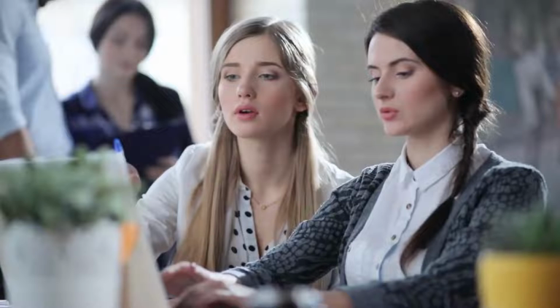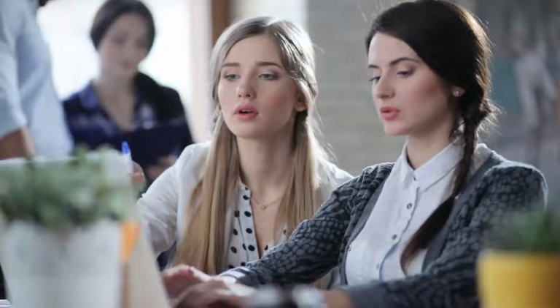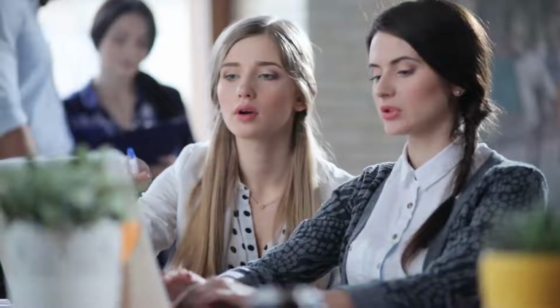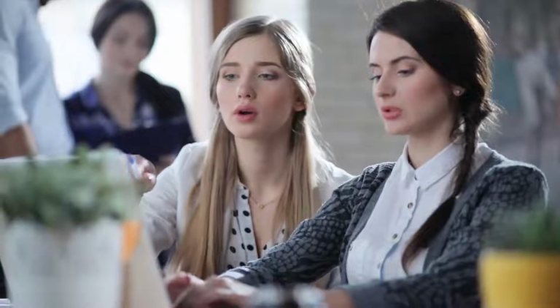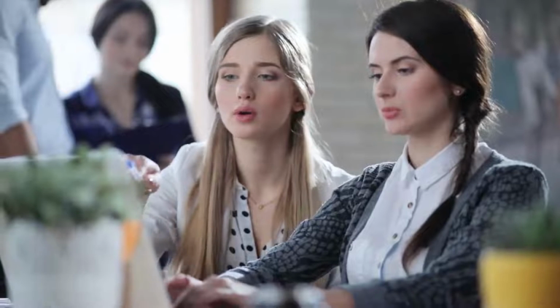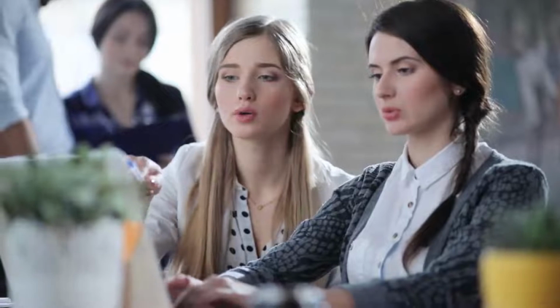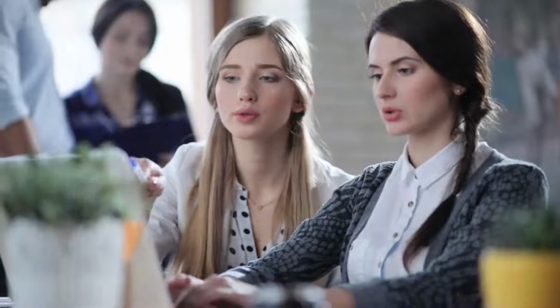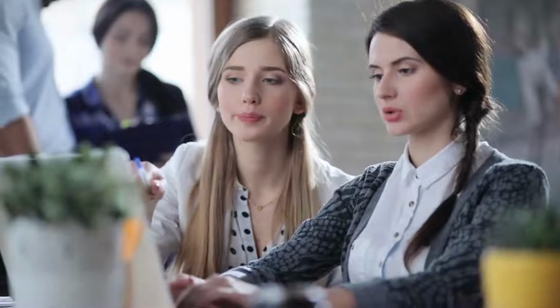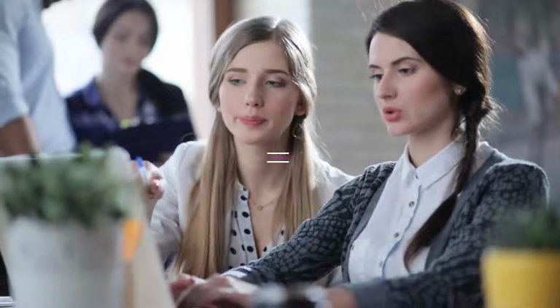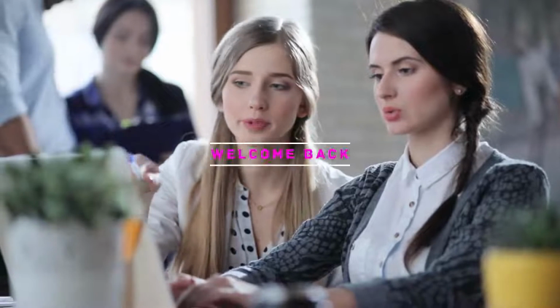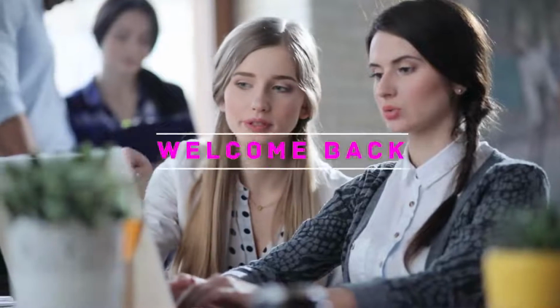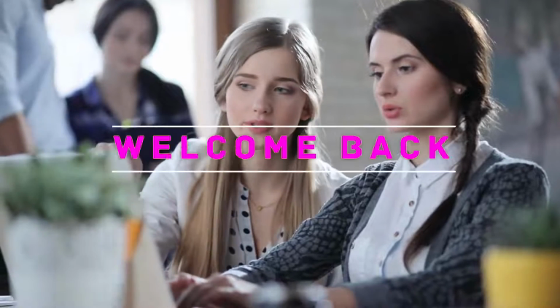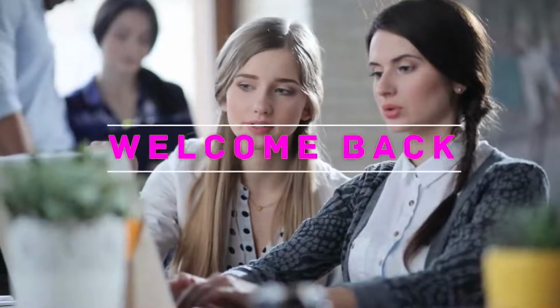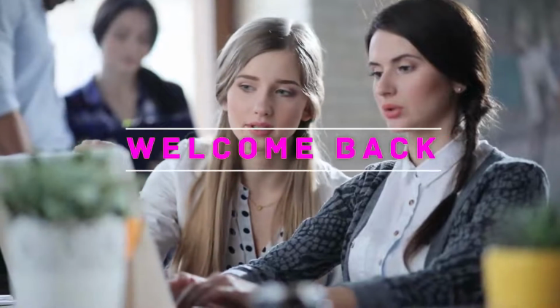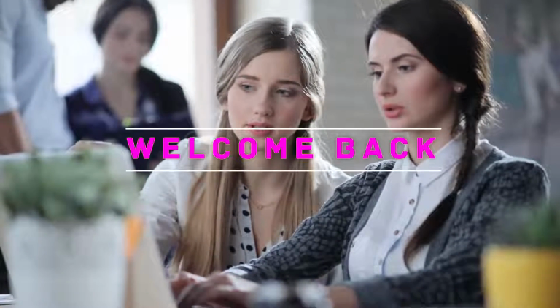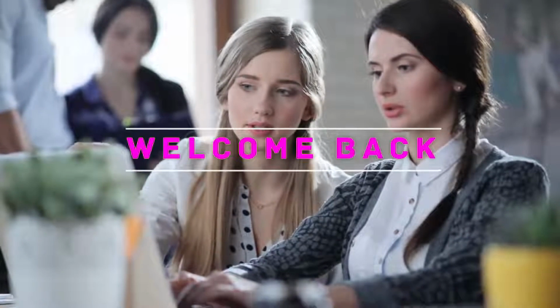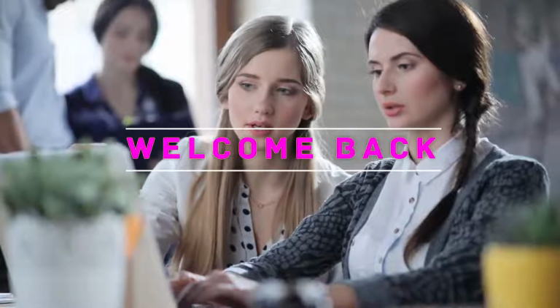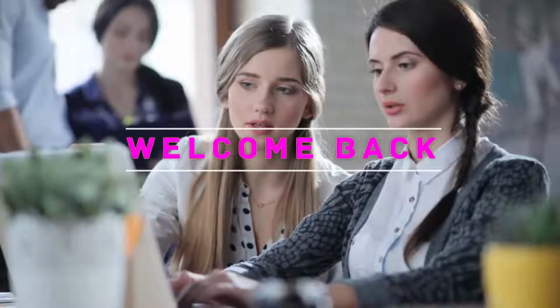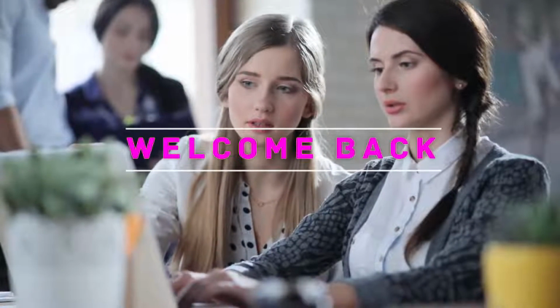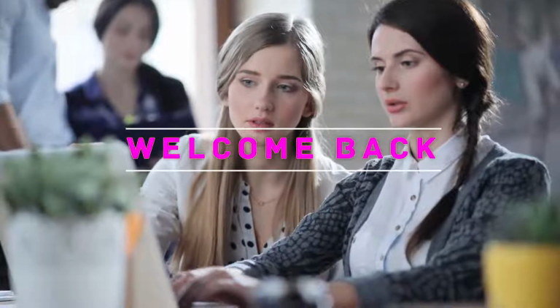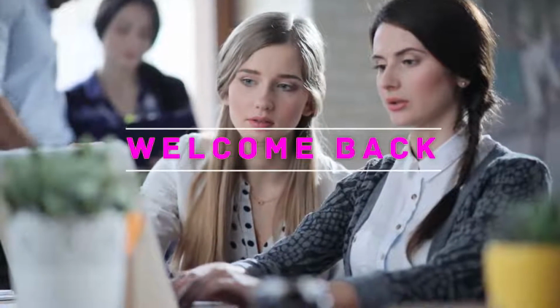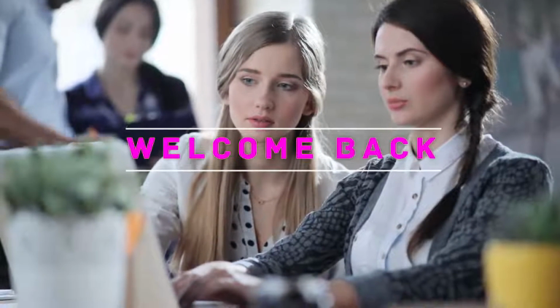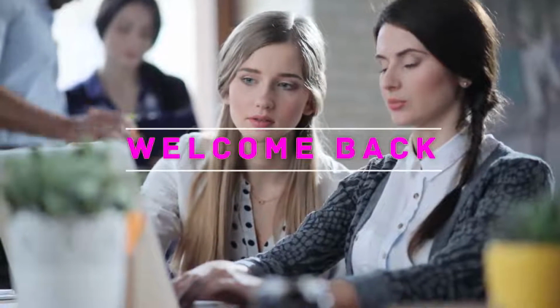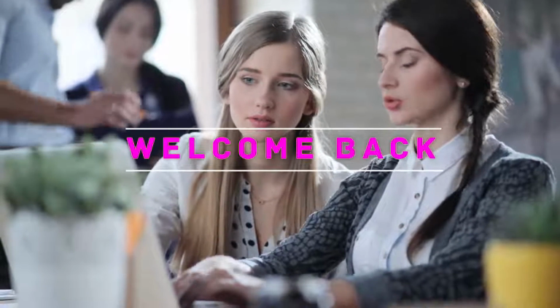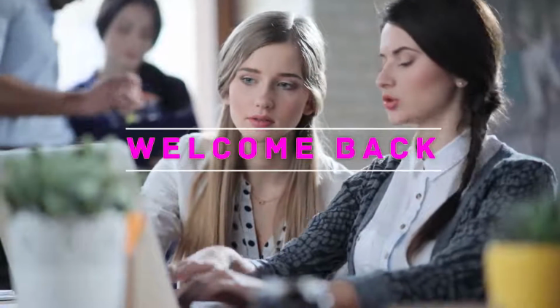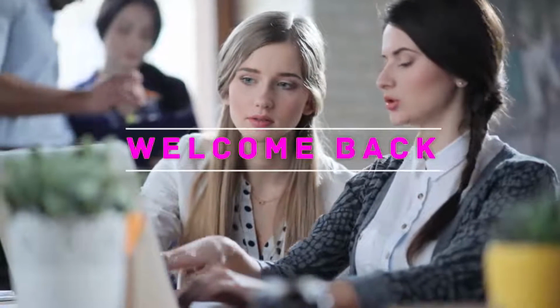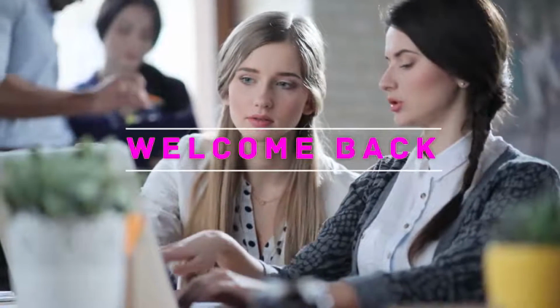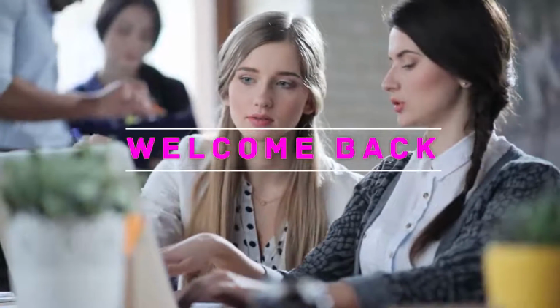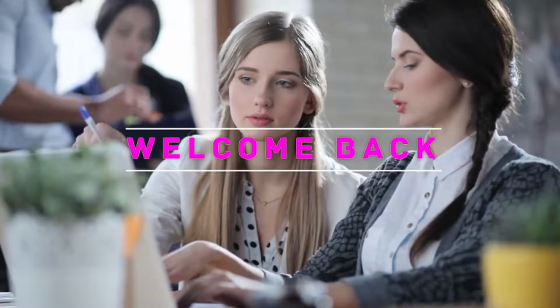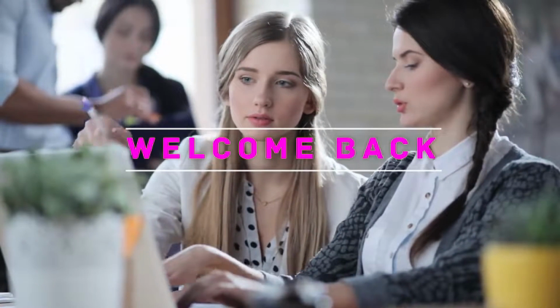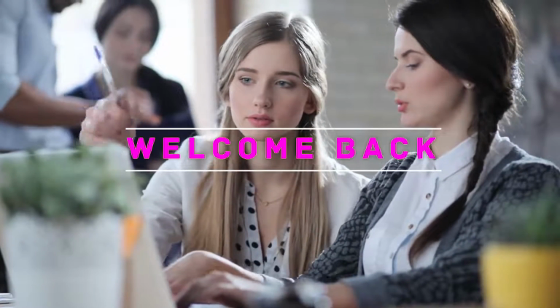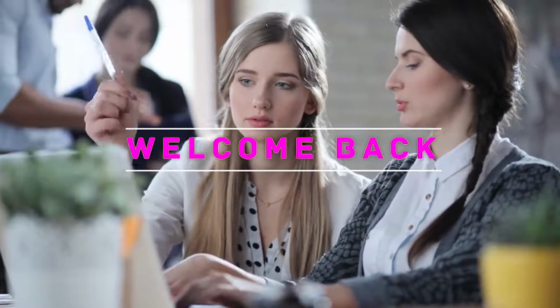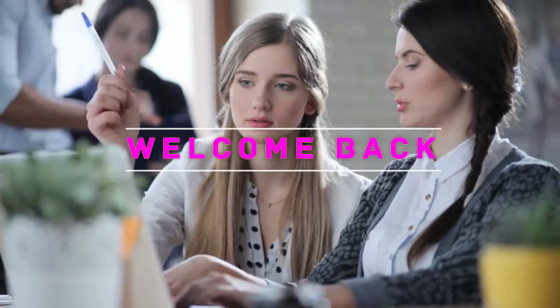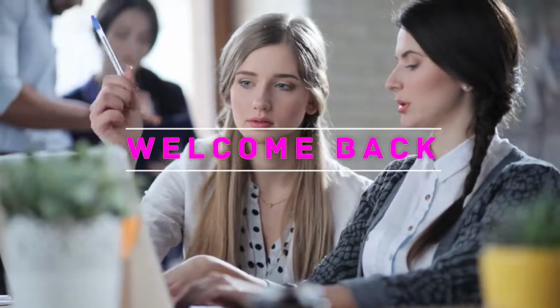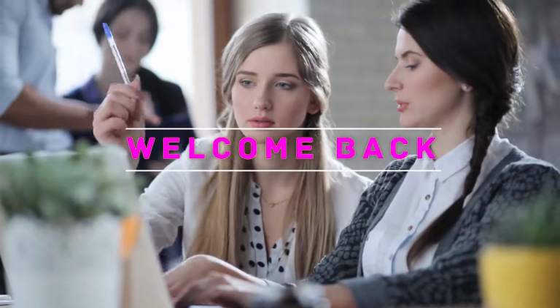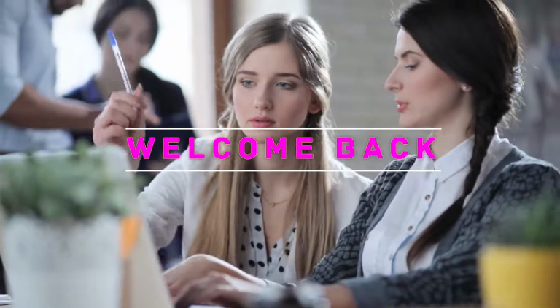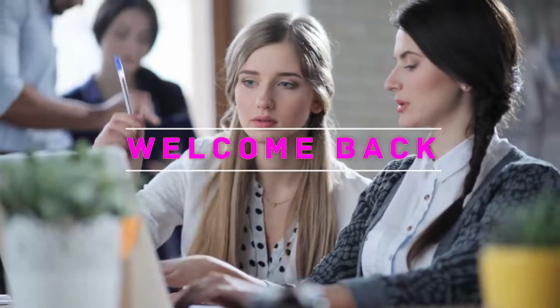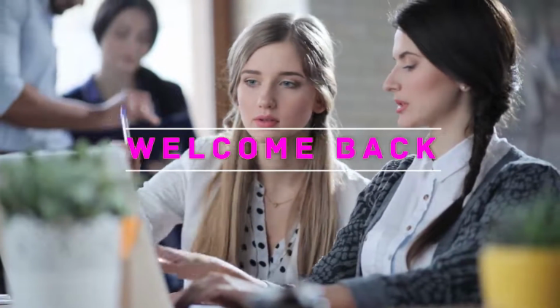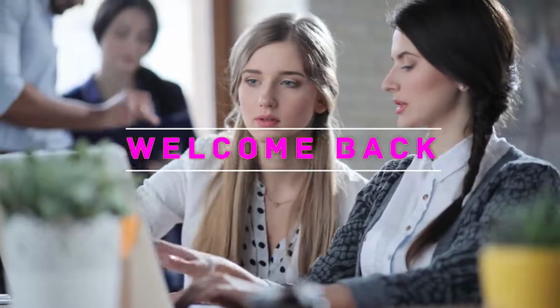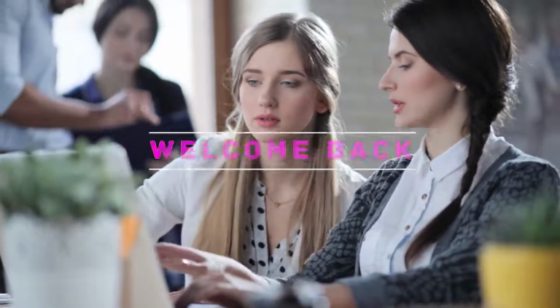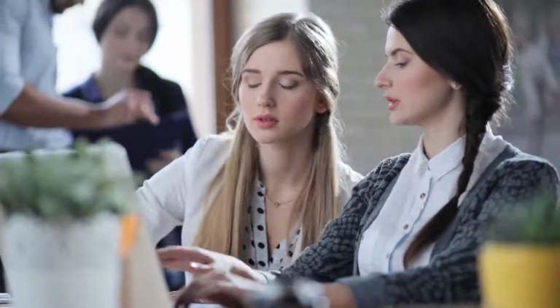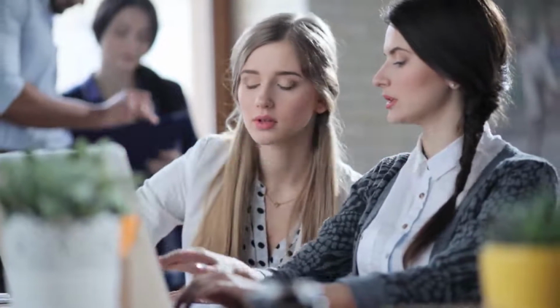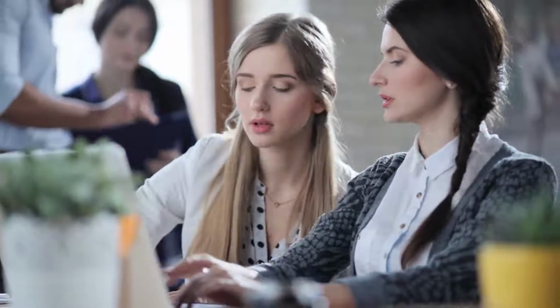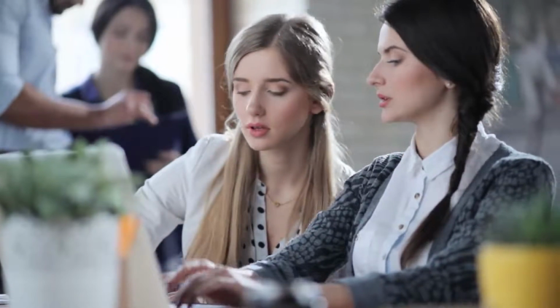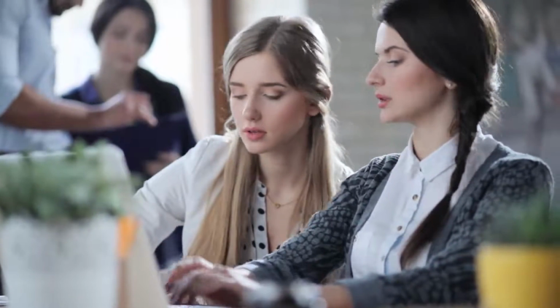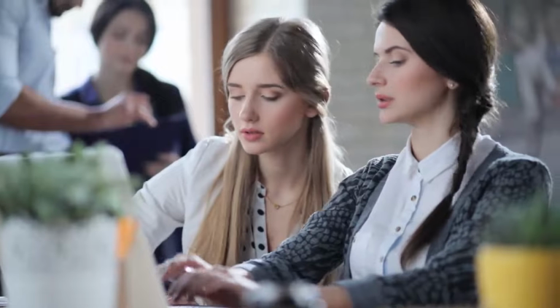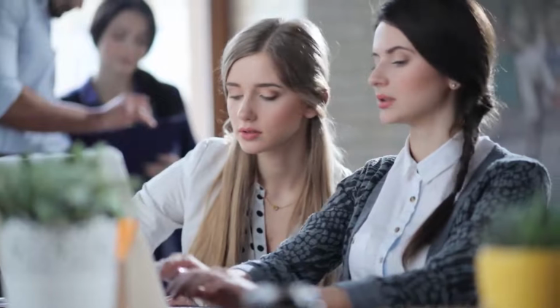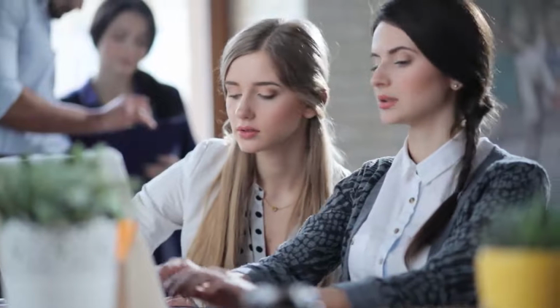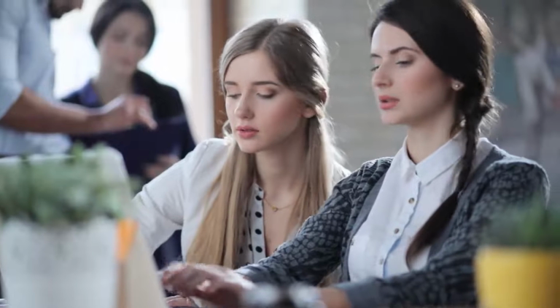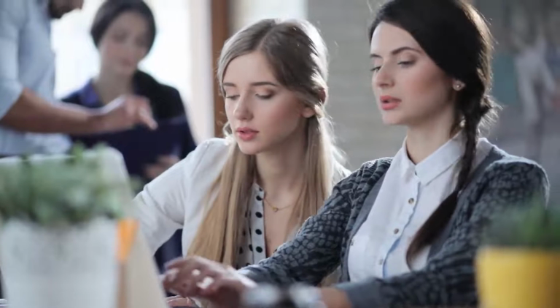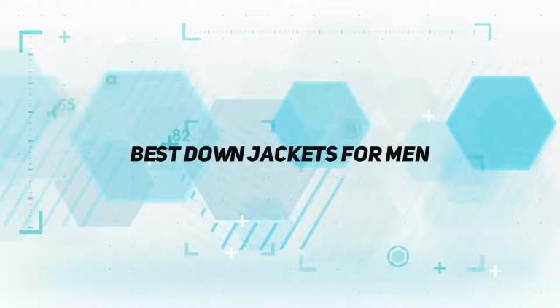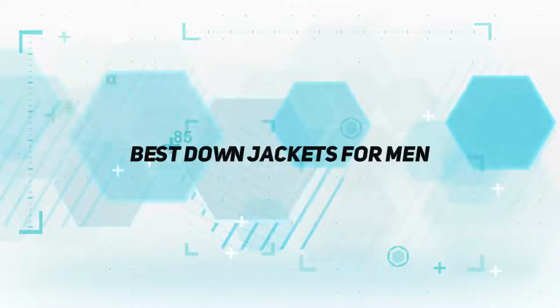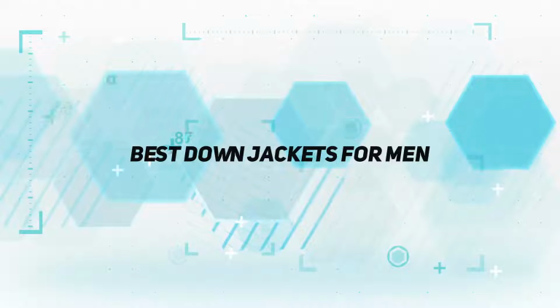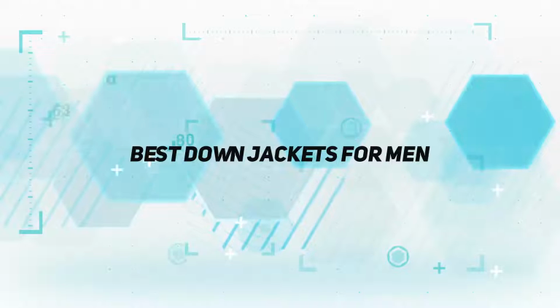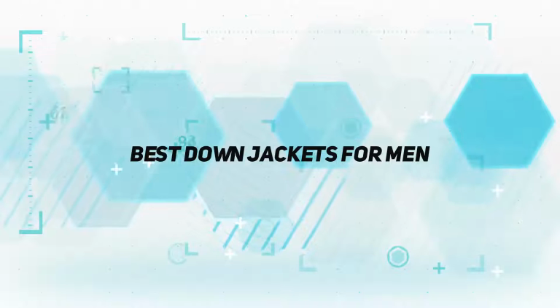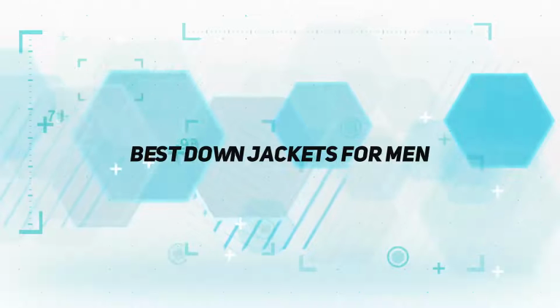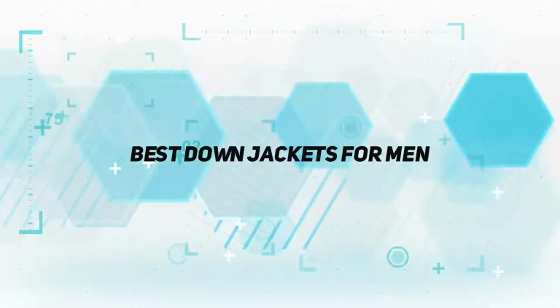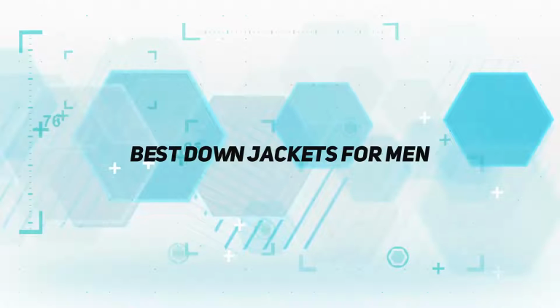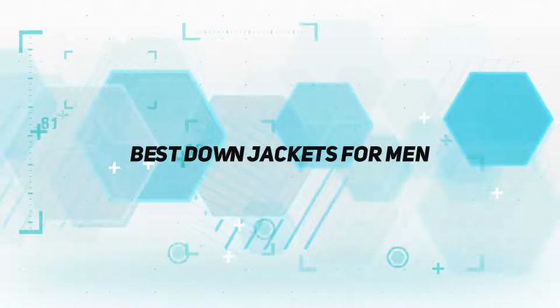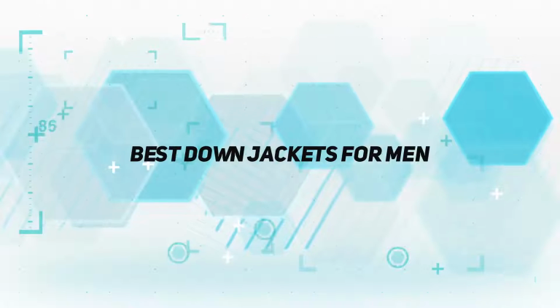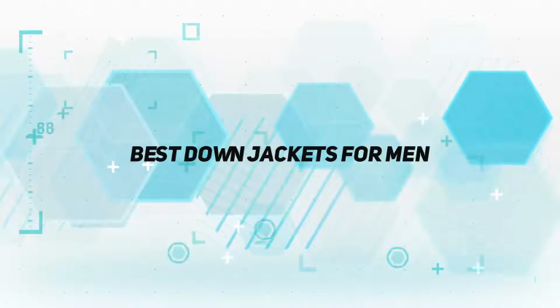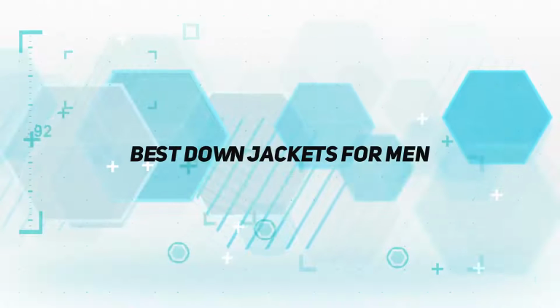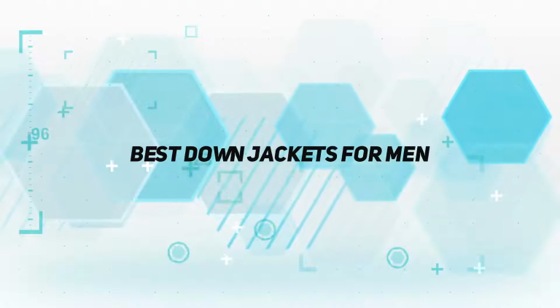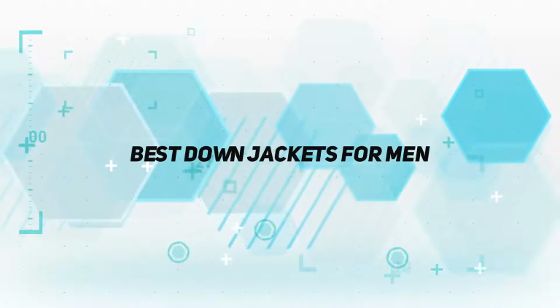Hey, welcome back to my channel. In this video, I'm gonna talk about the top 5 best down jackets for men.